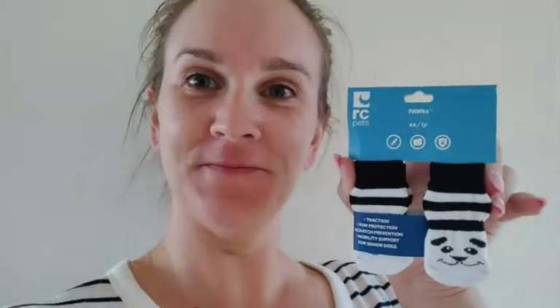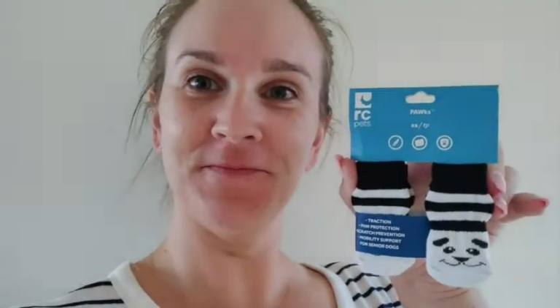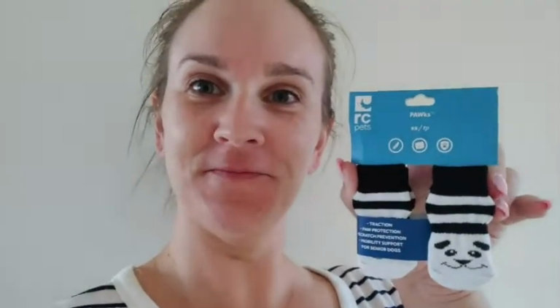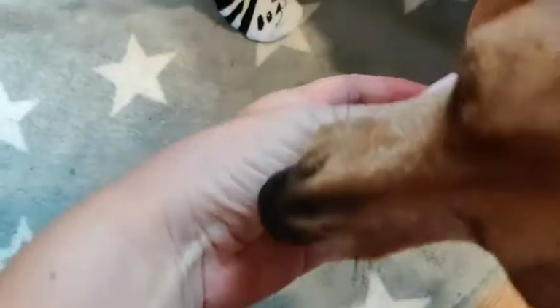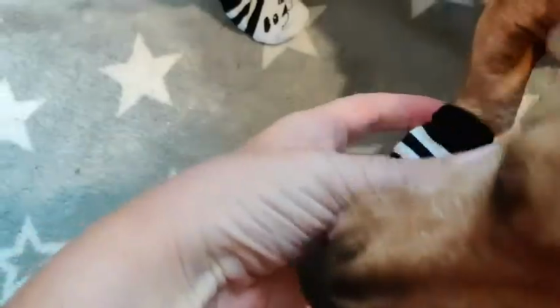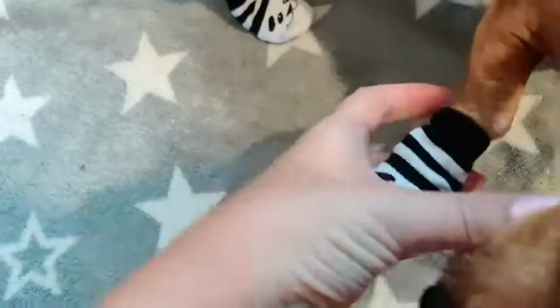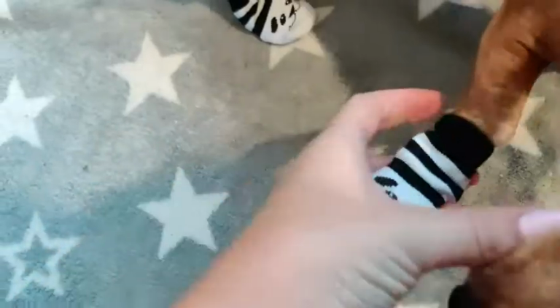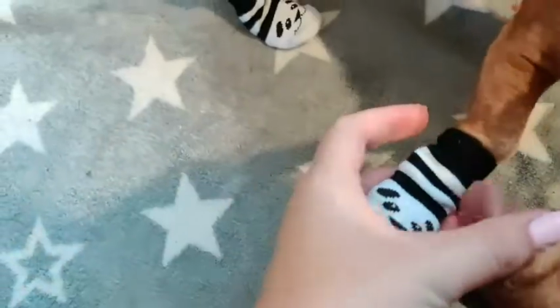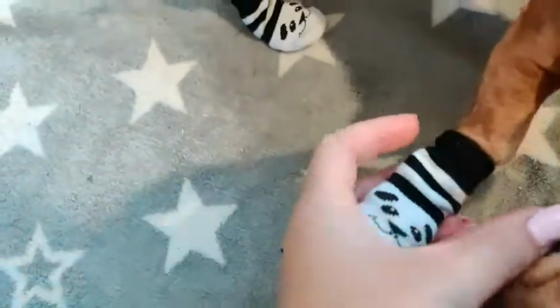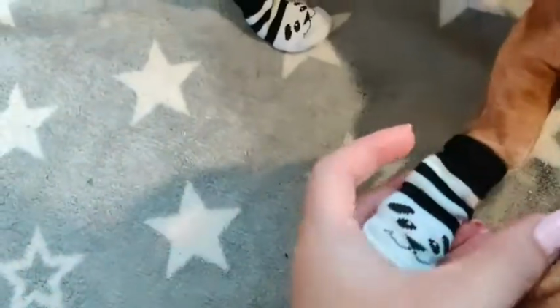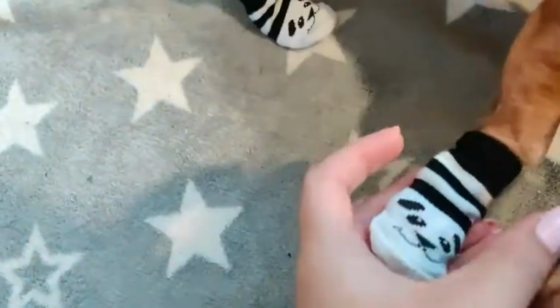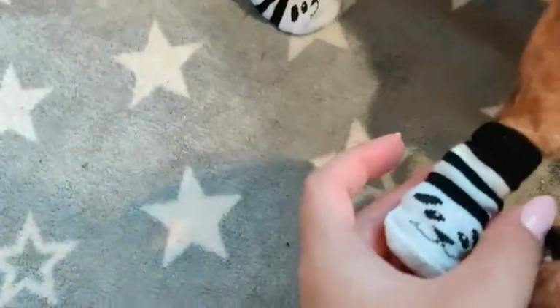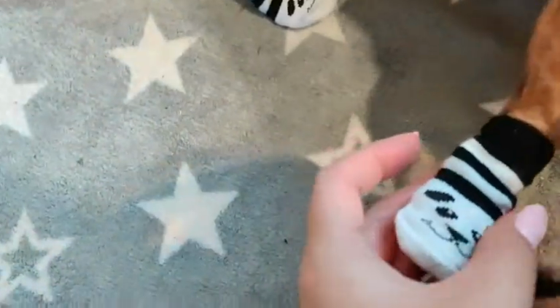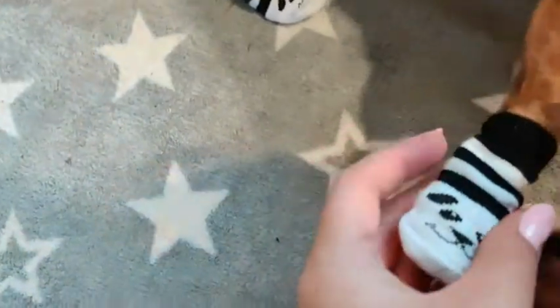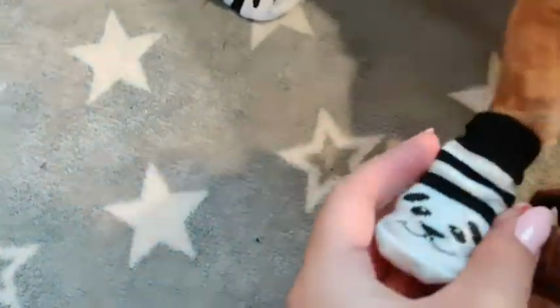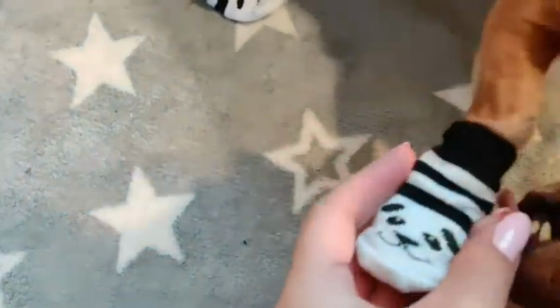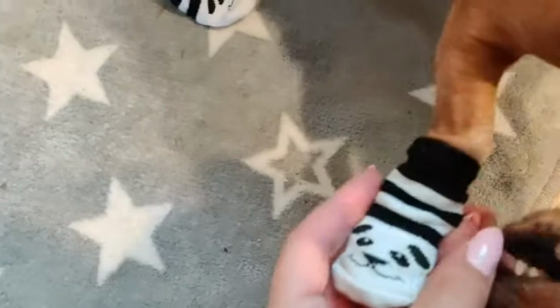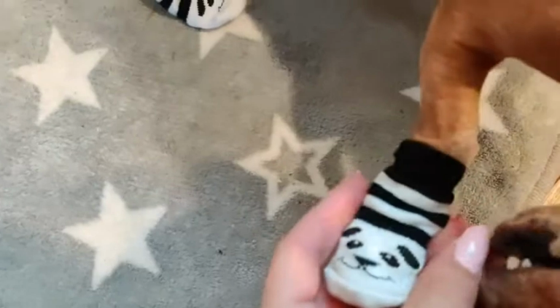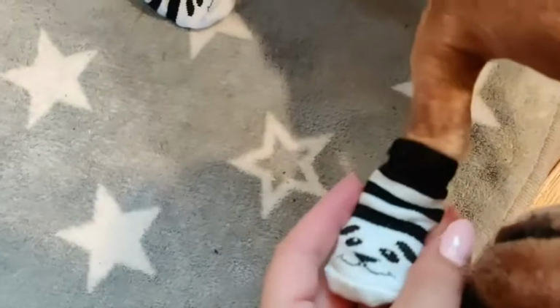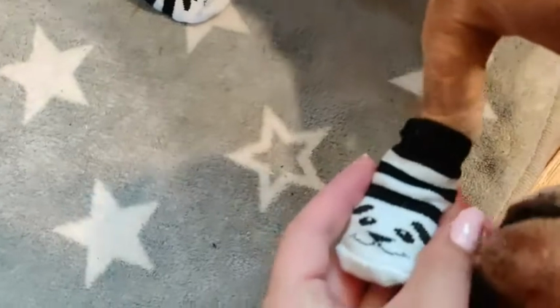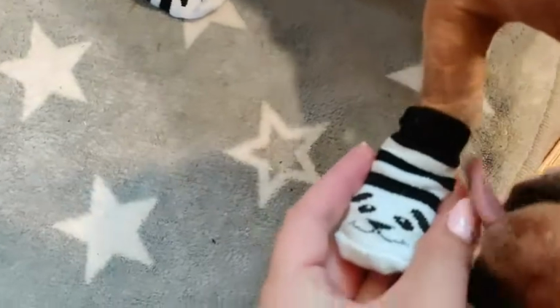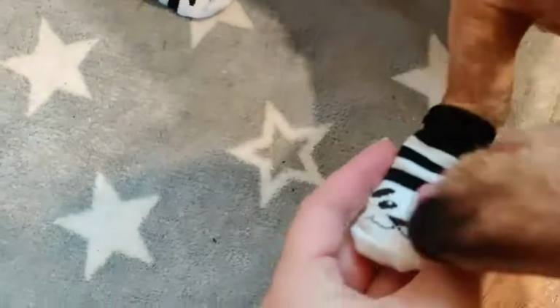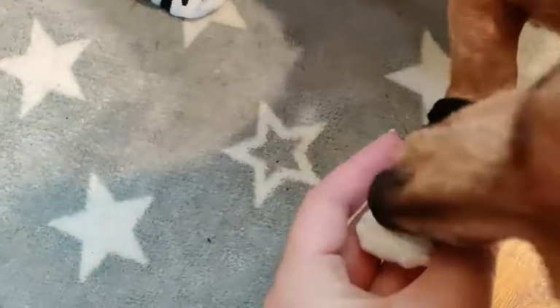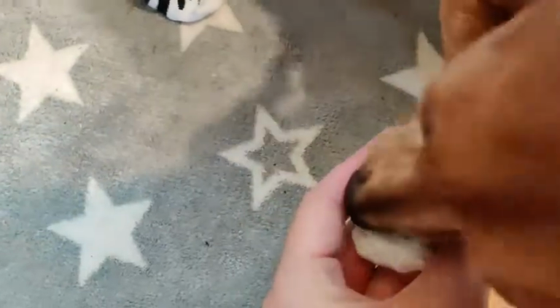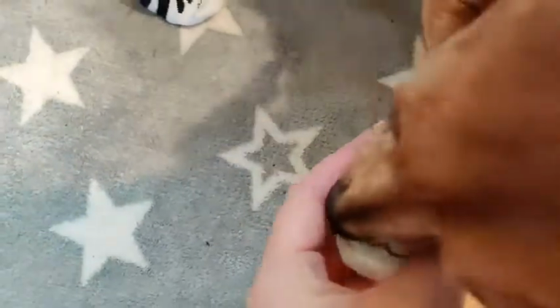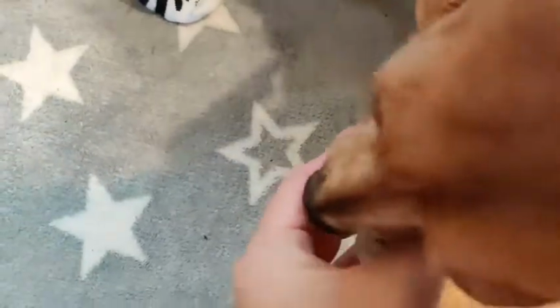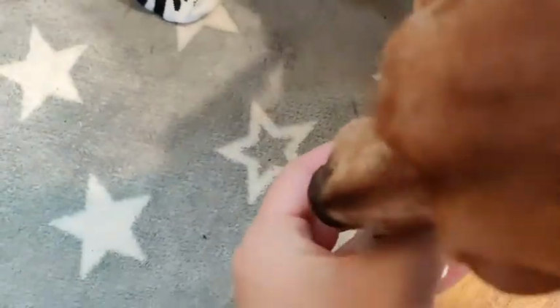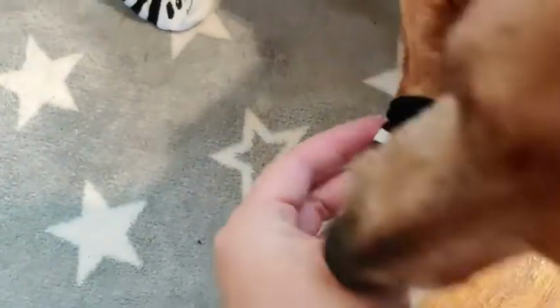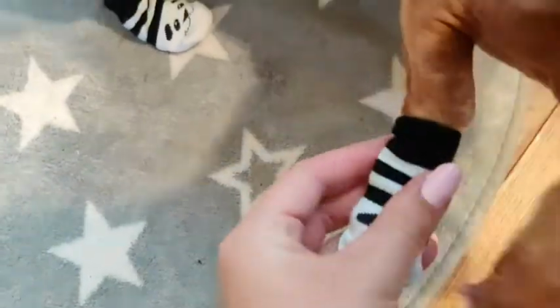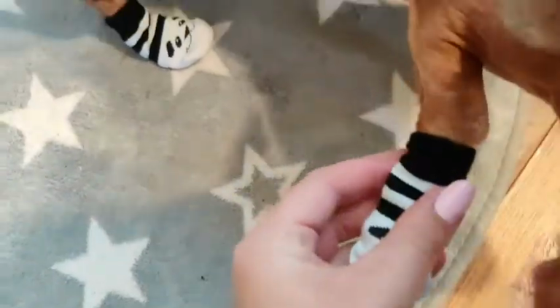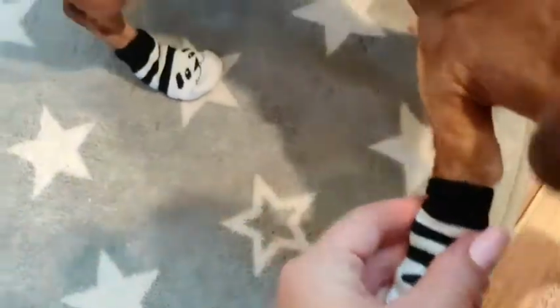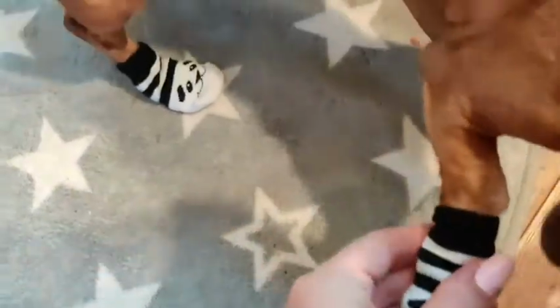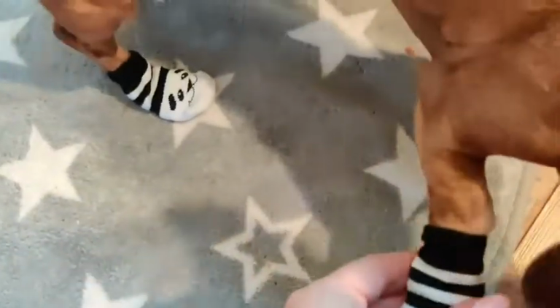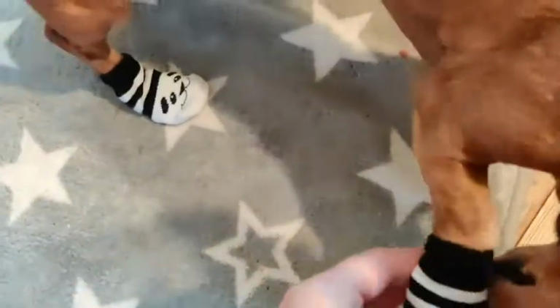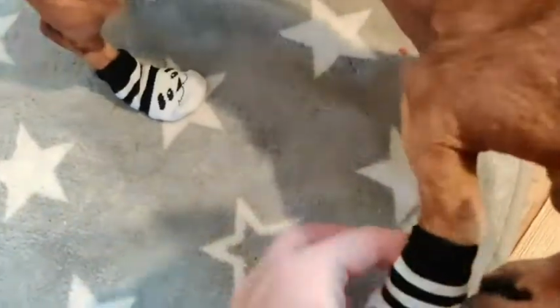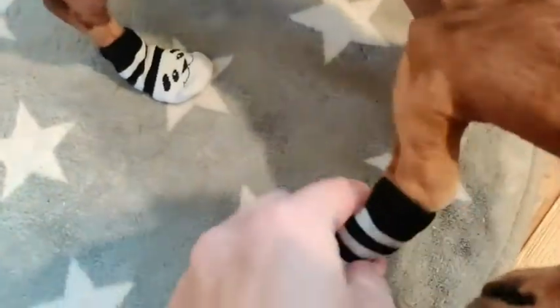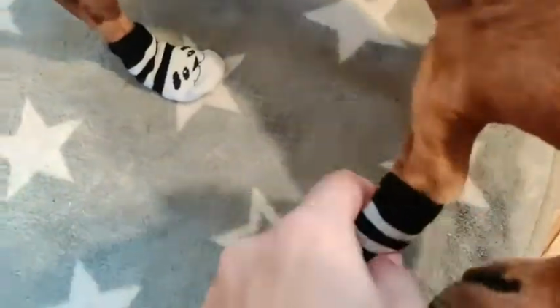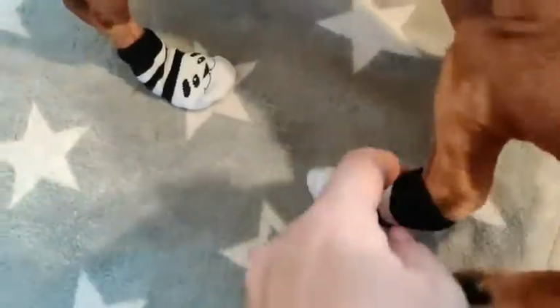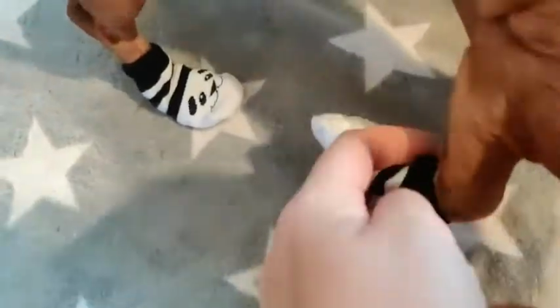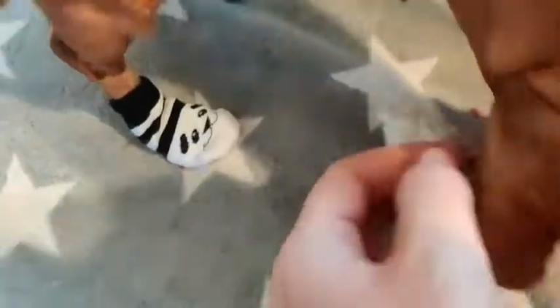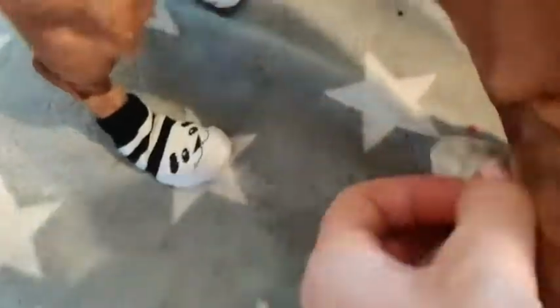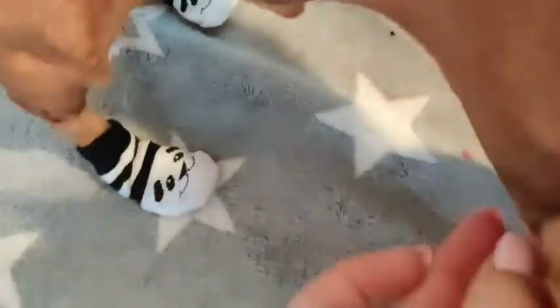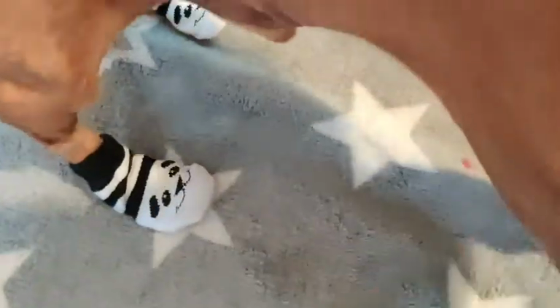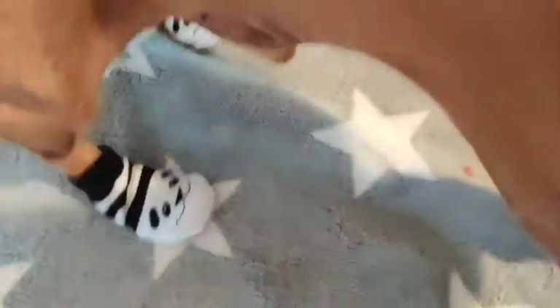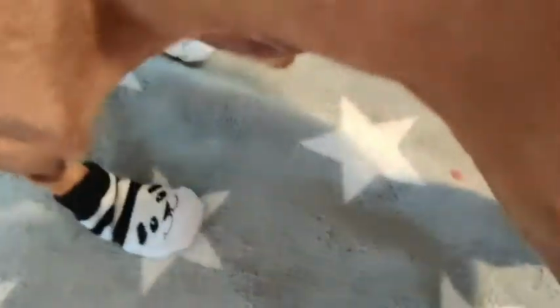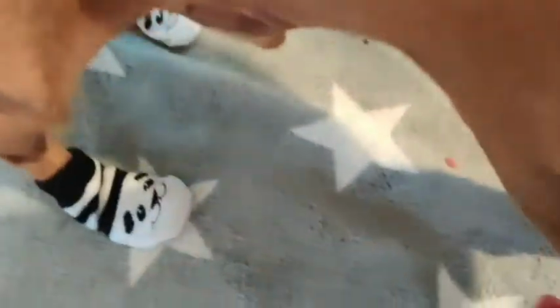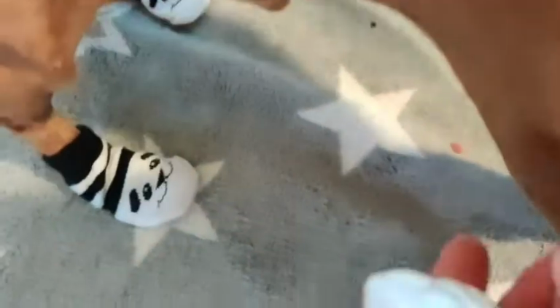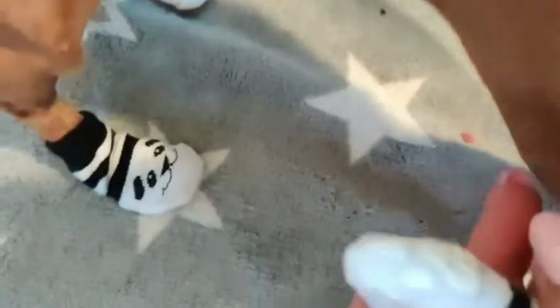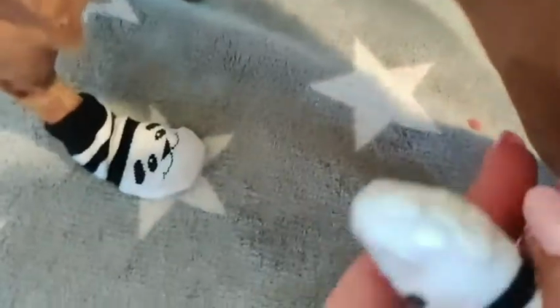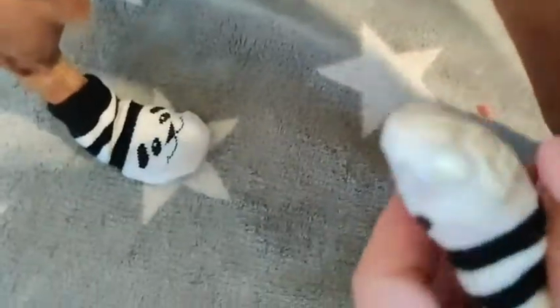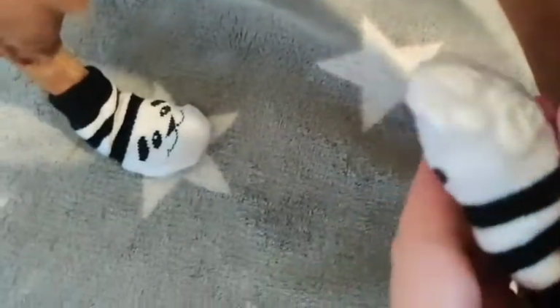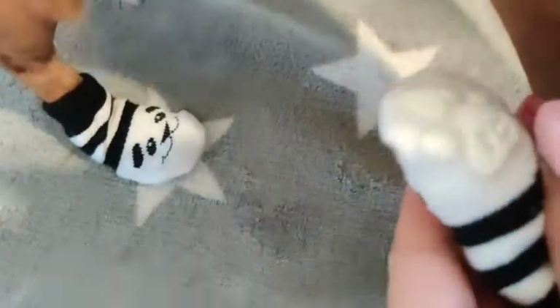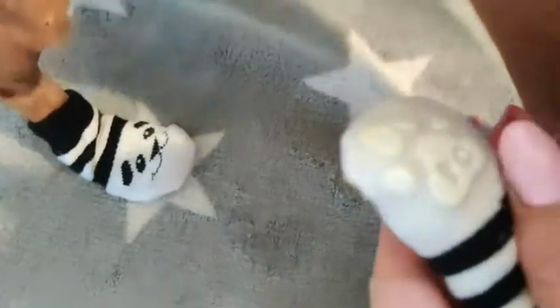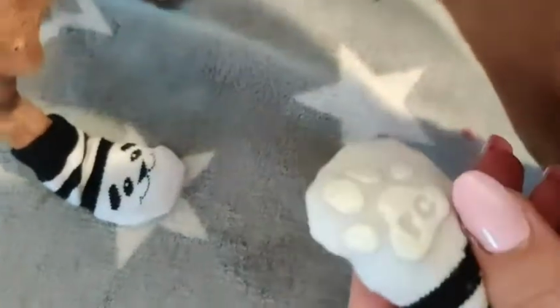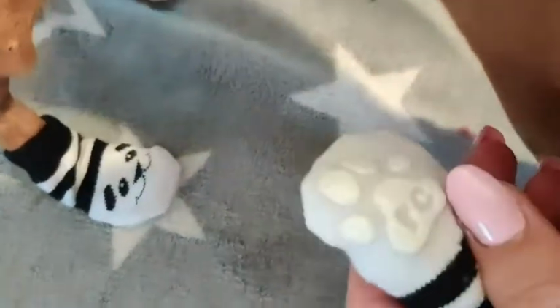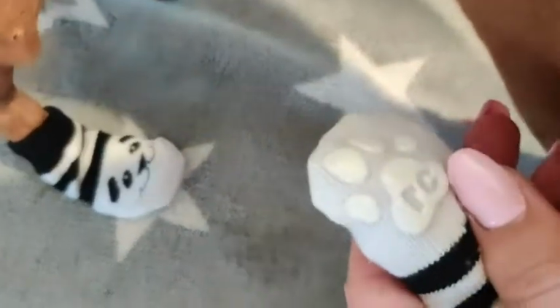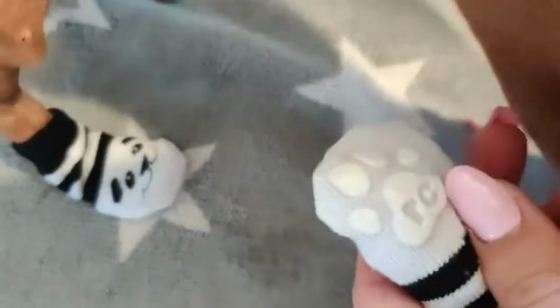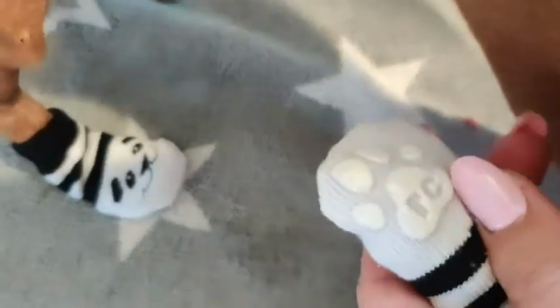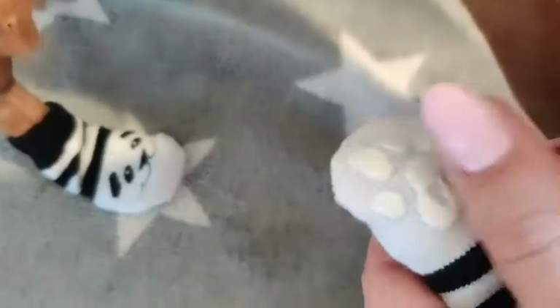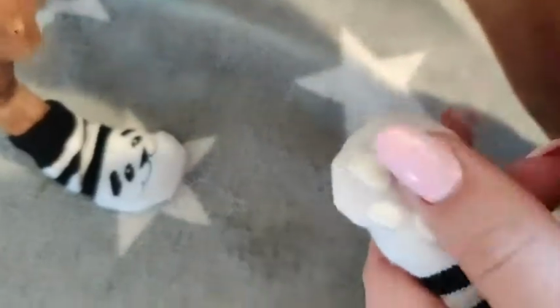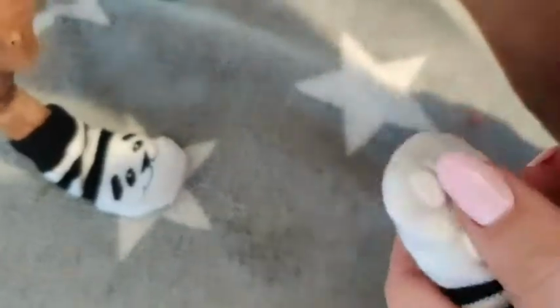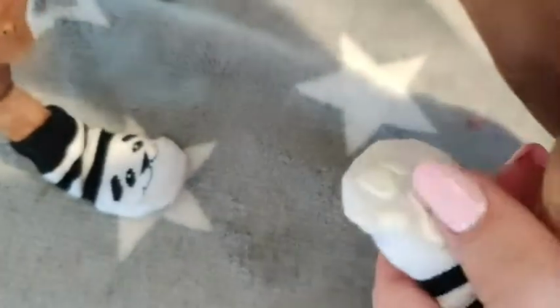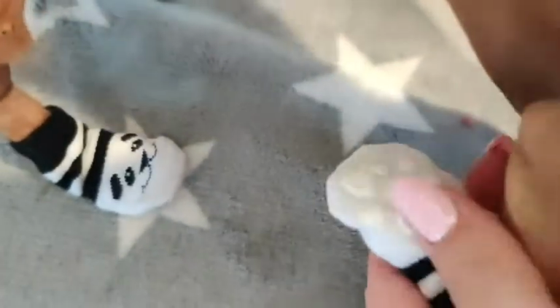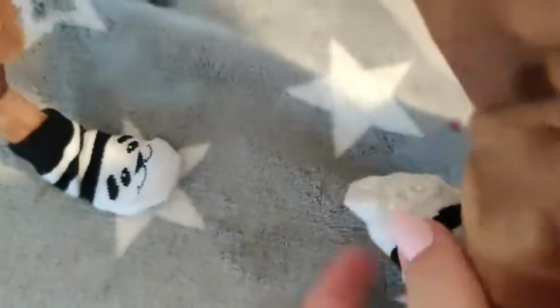I love these adorable little cute socks for dogs. They have a really nice texture on the back for the grip.